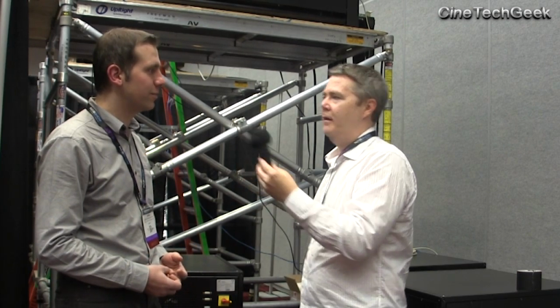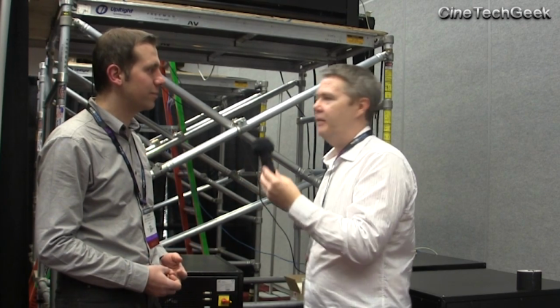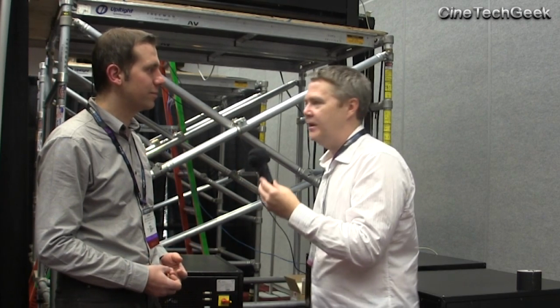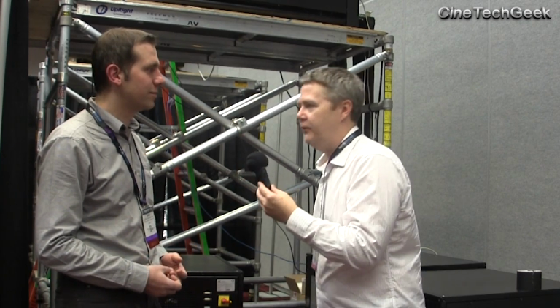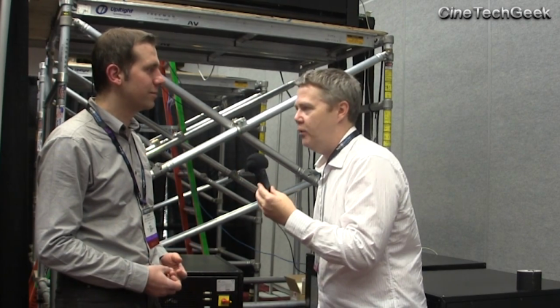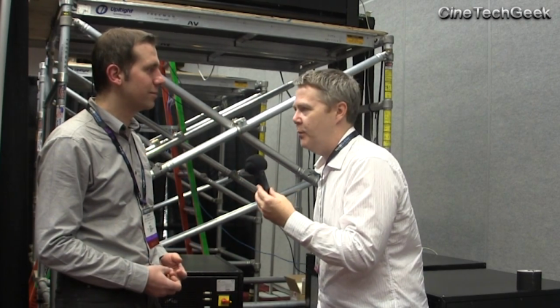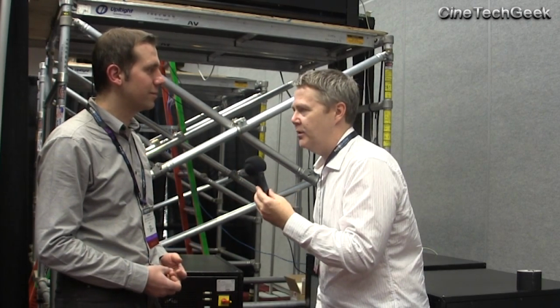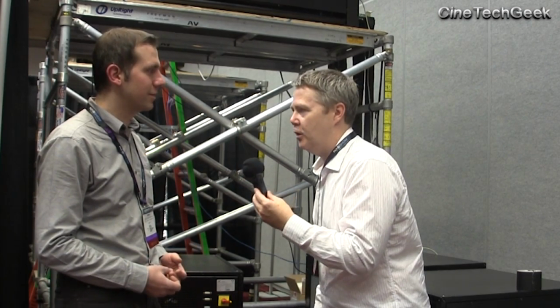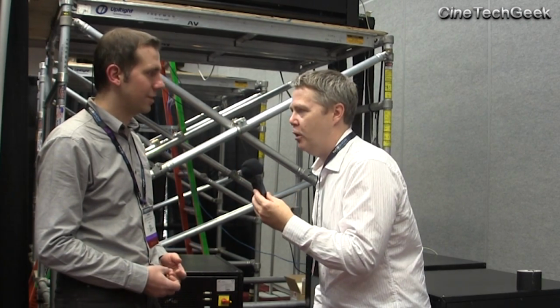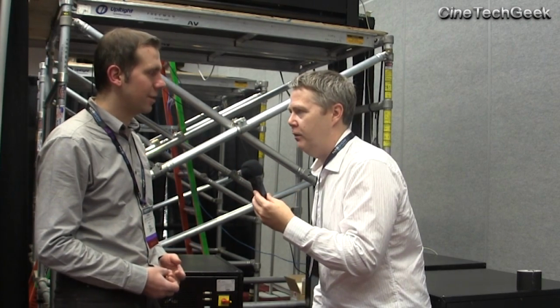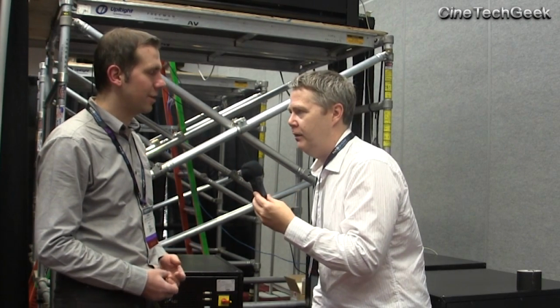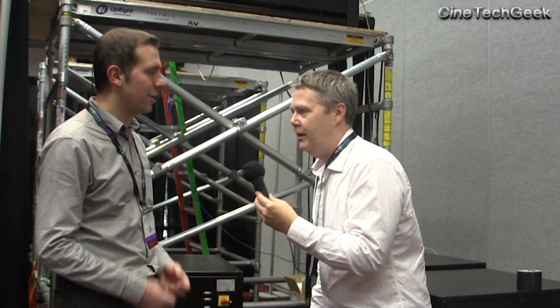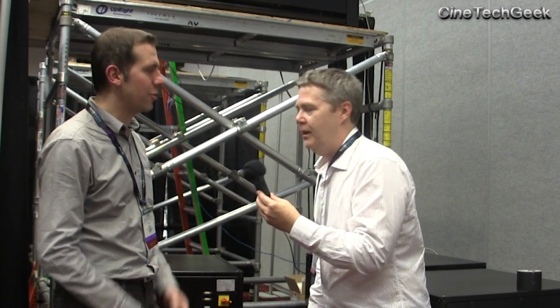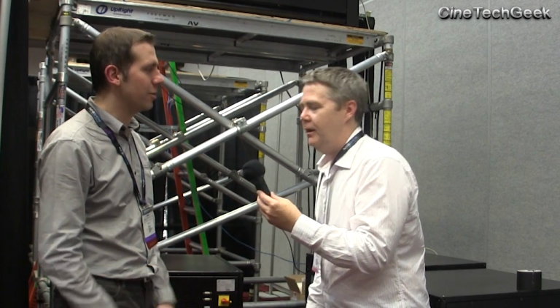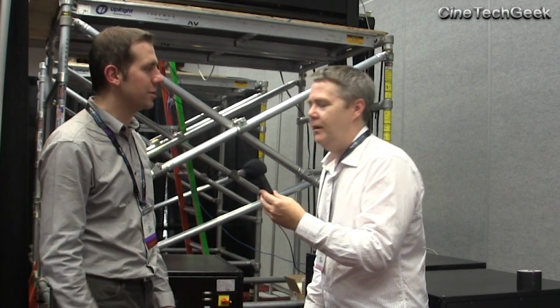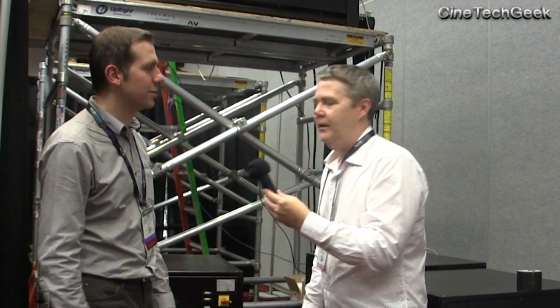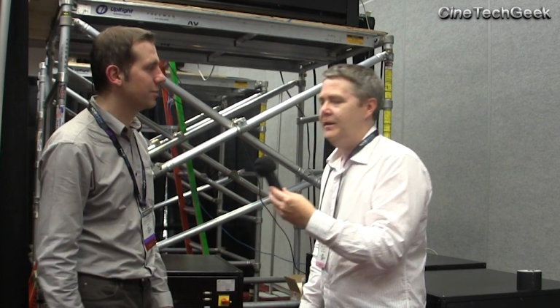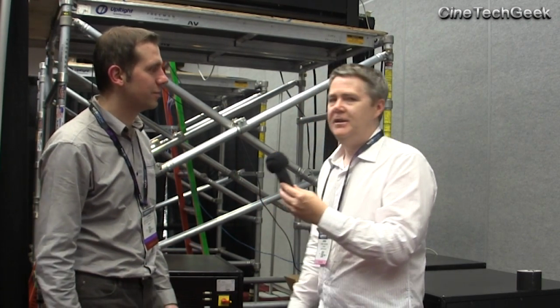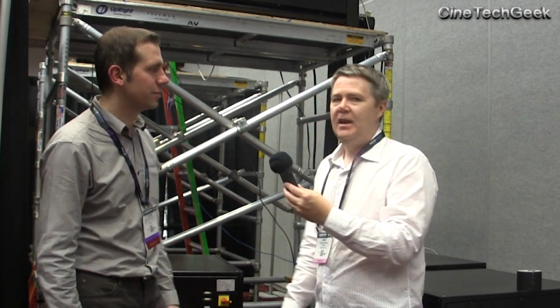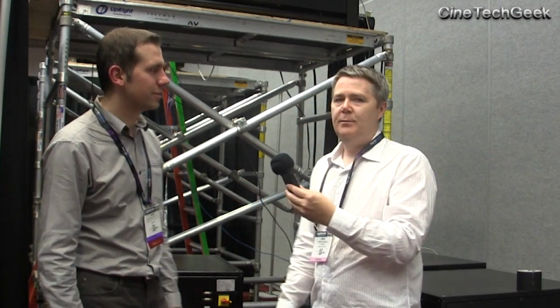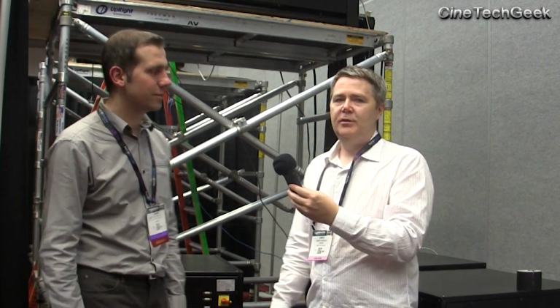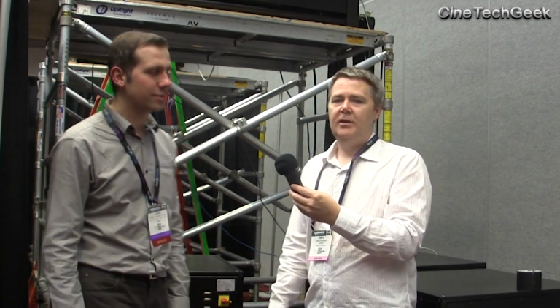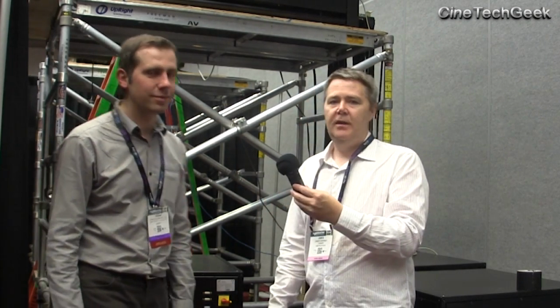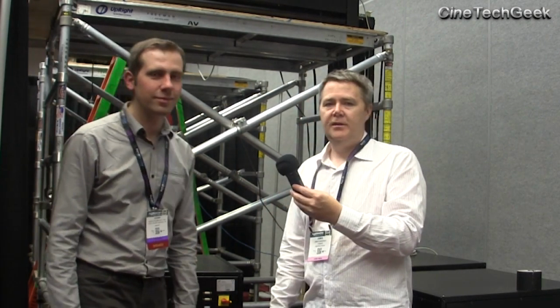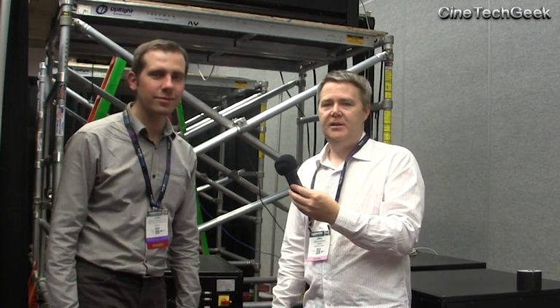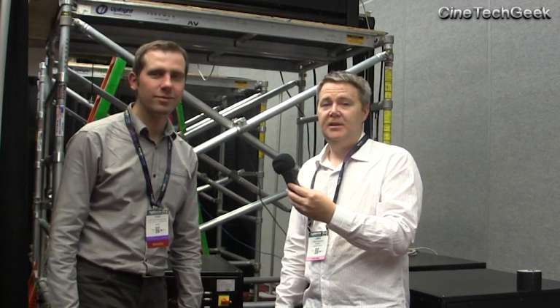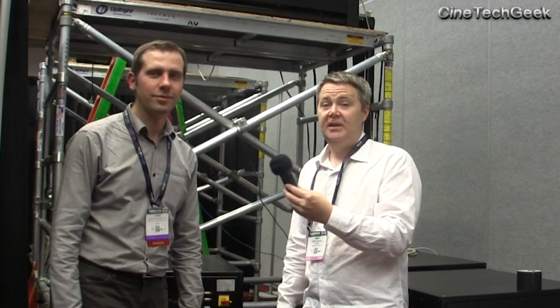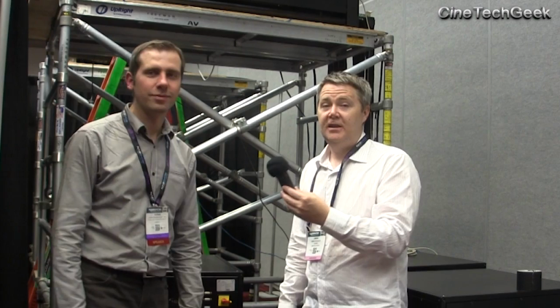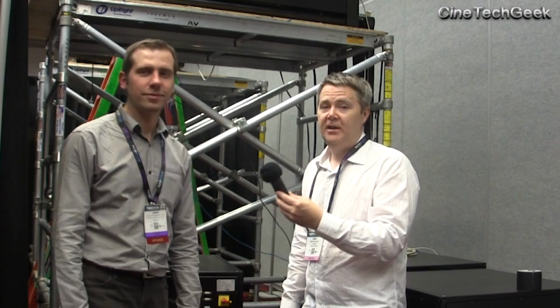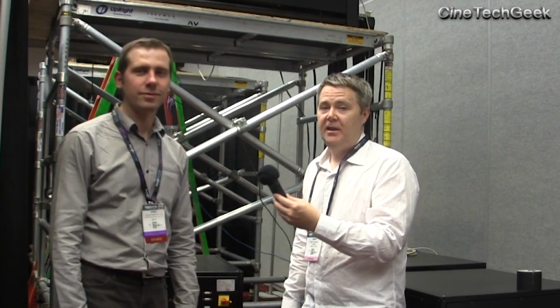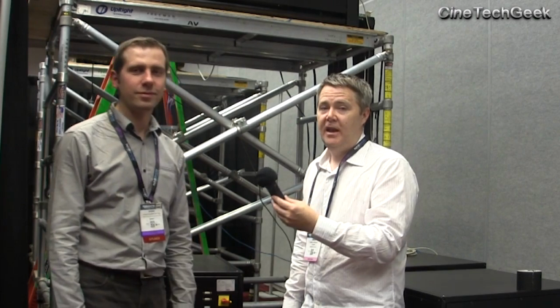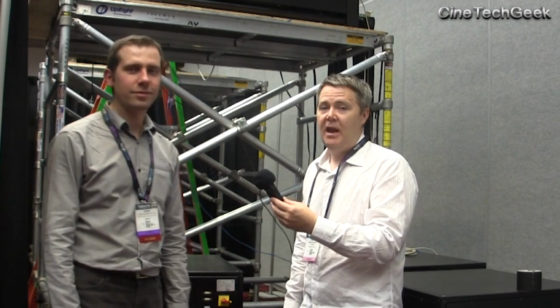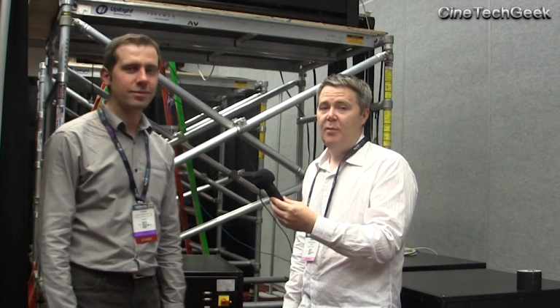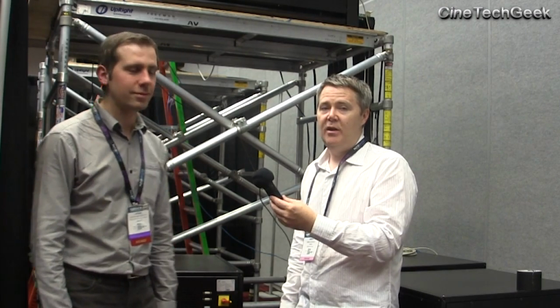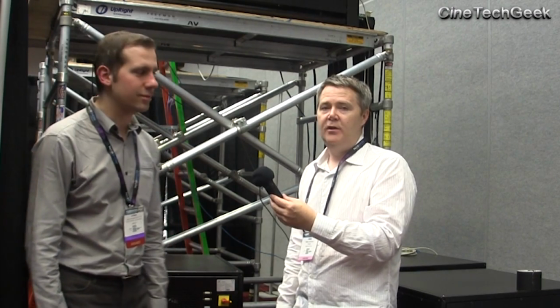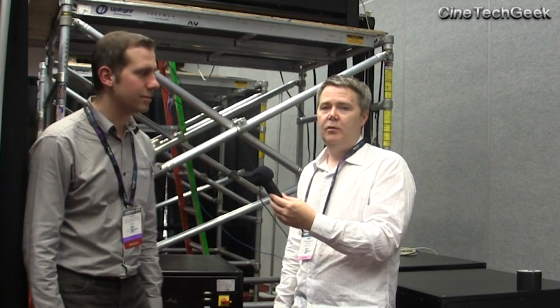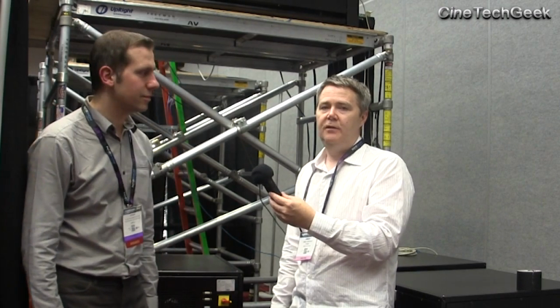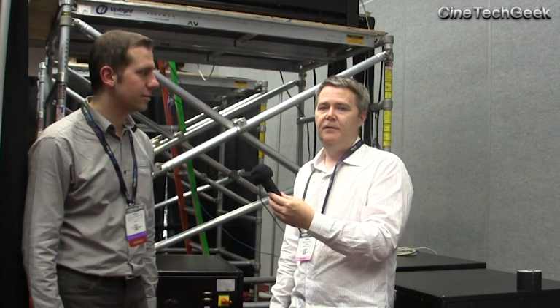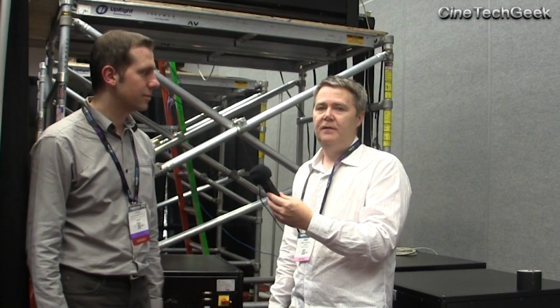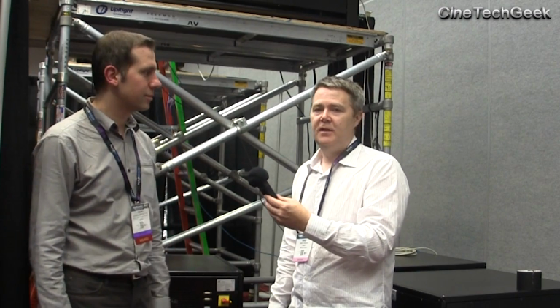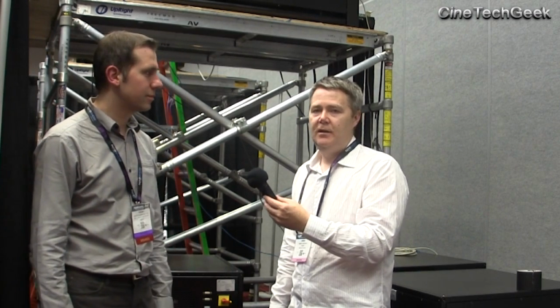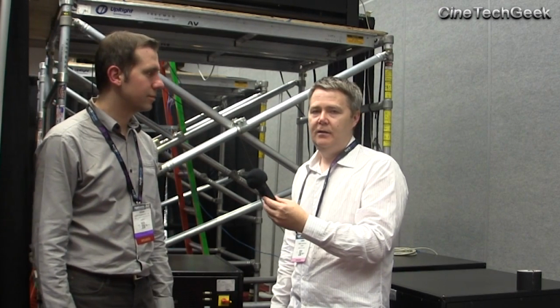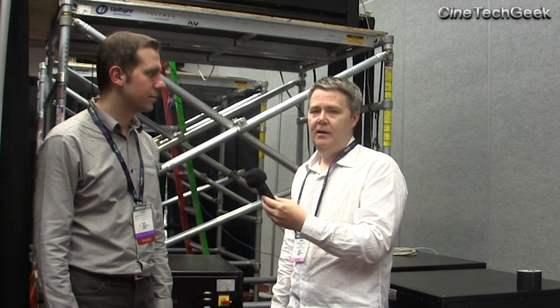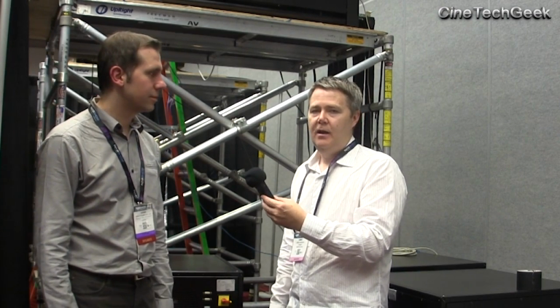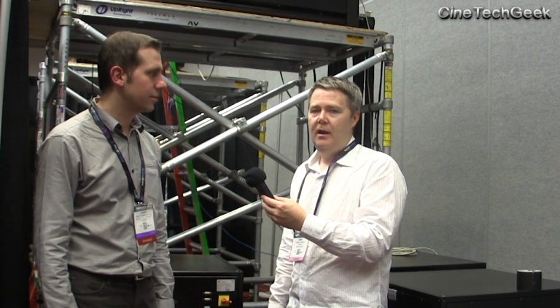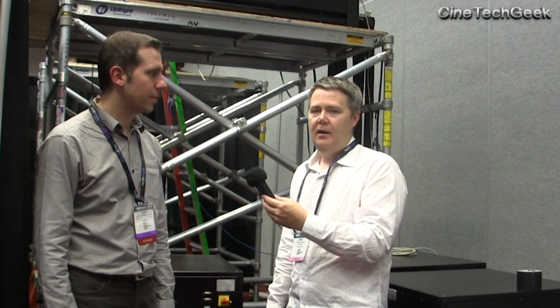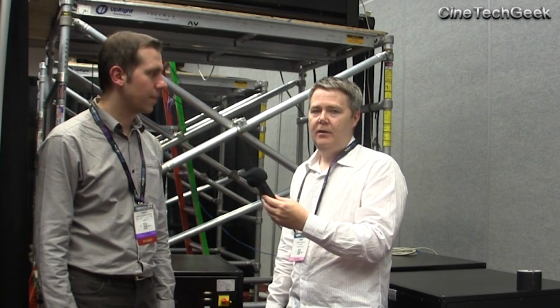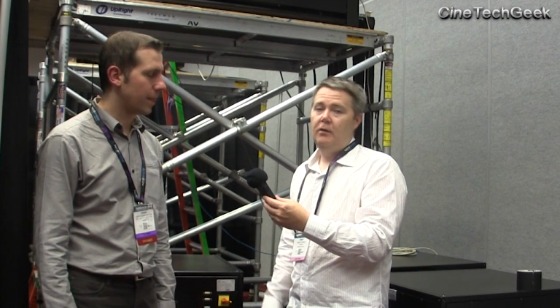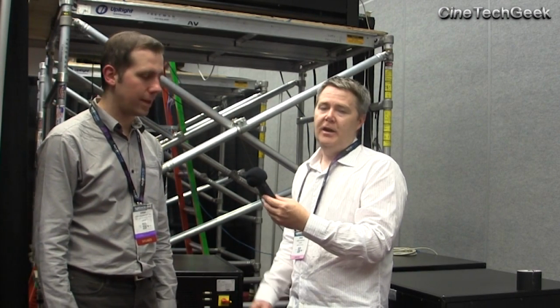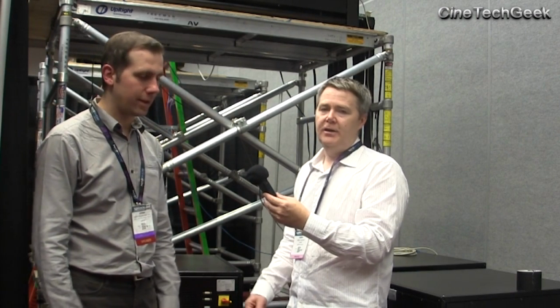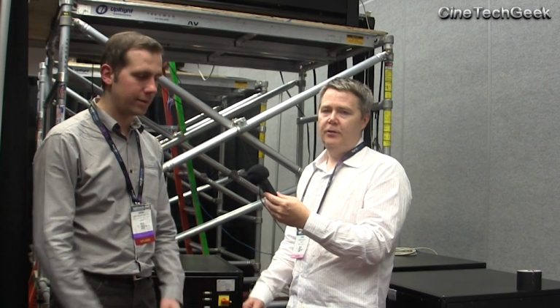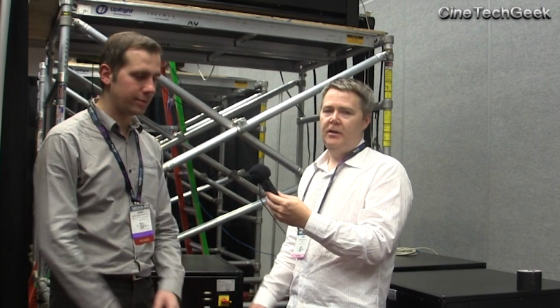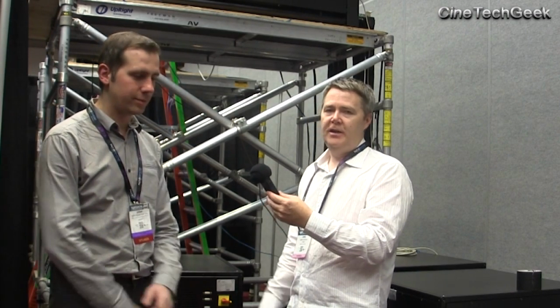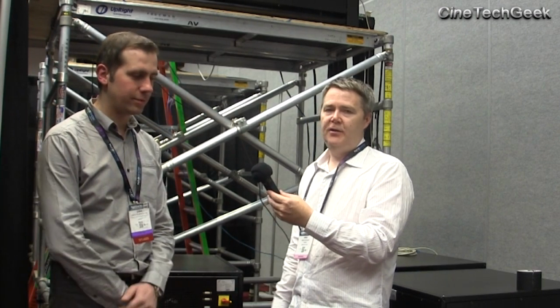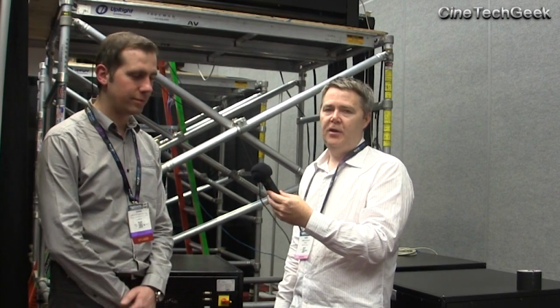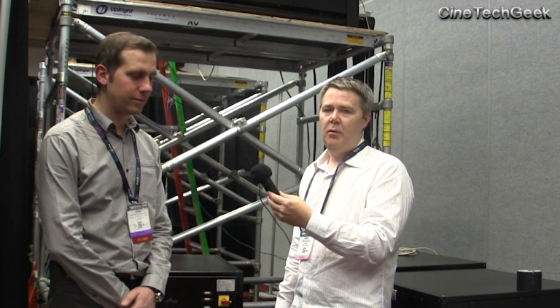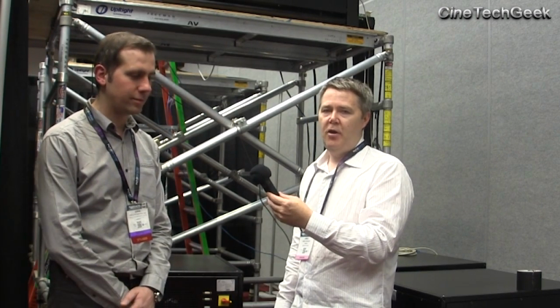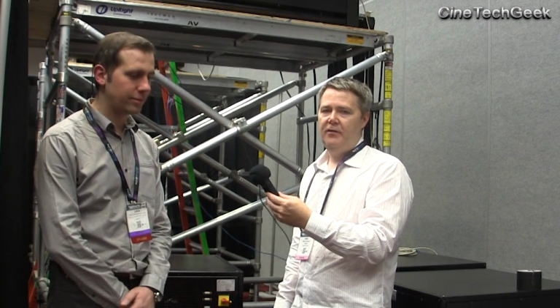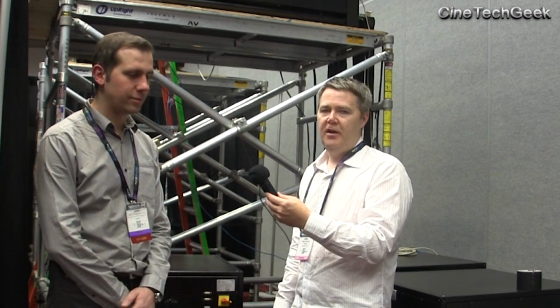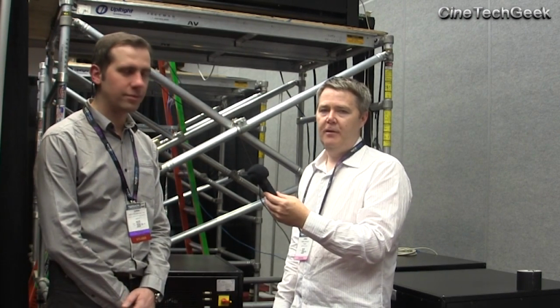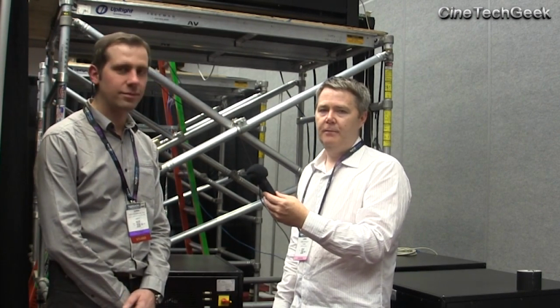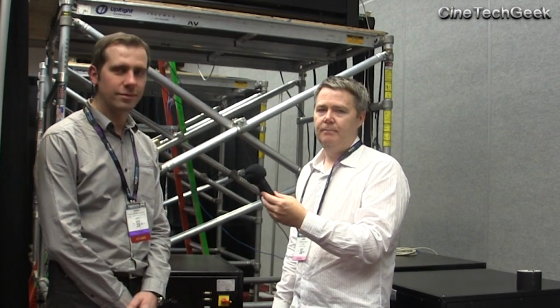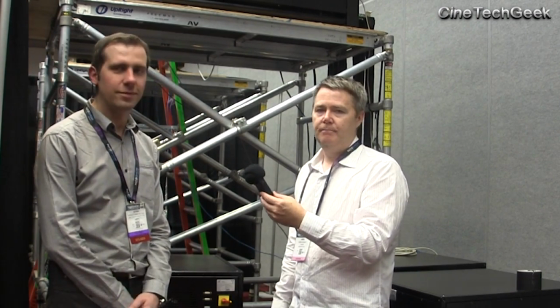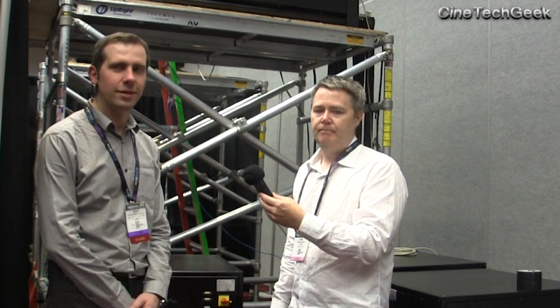Thank you very much, Goran. Thank you, James. This has been James at NAB 2015 — catch you on the next video.